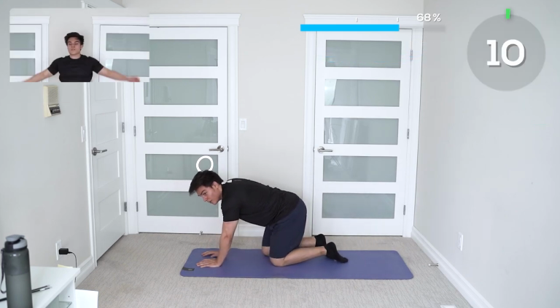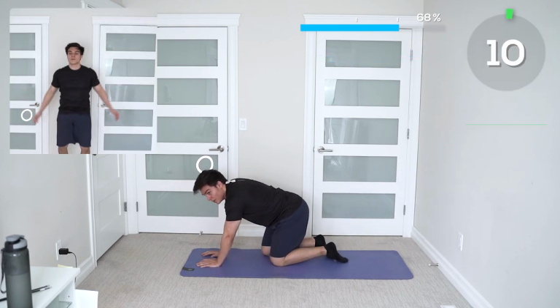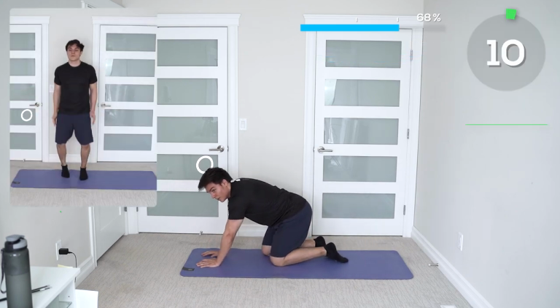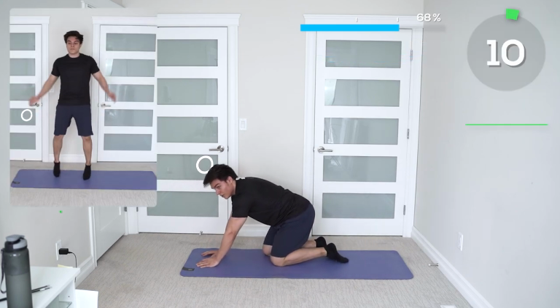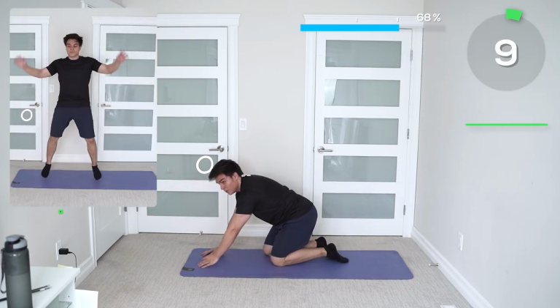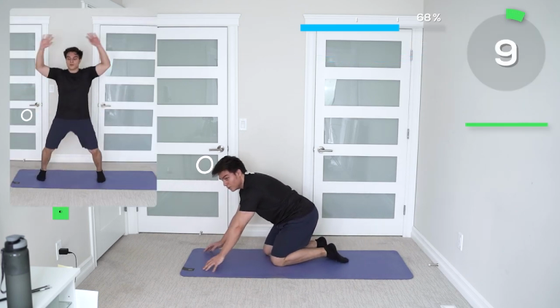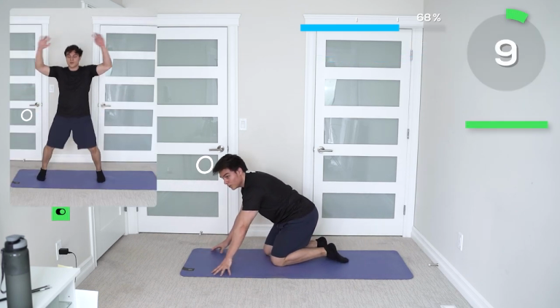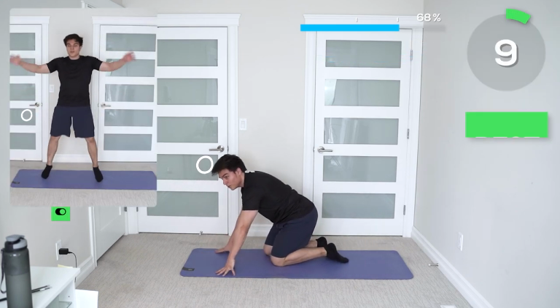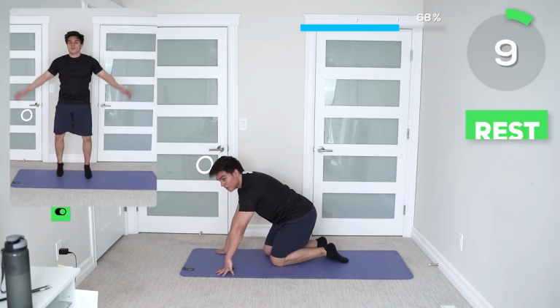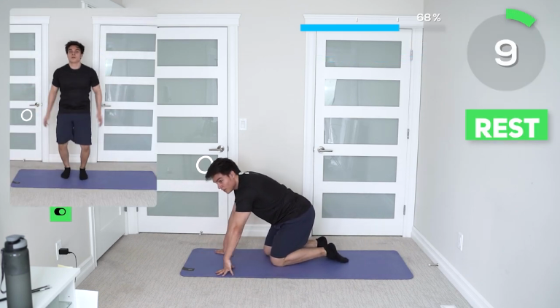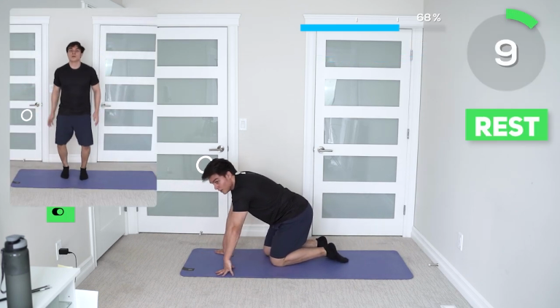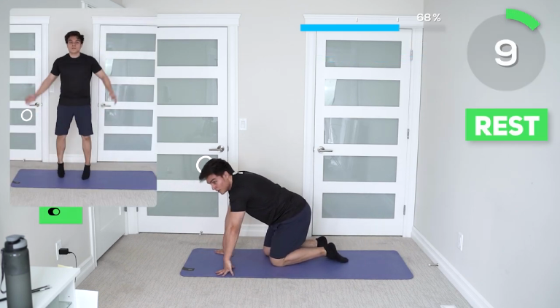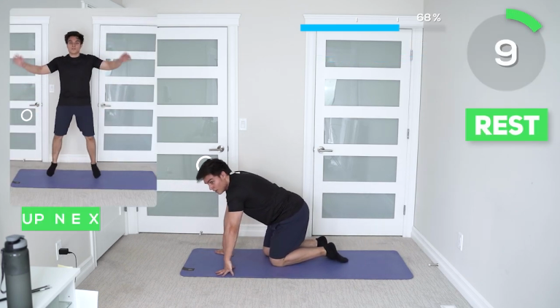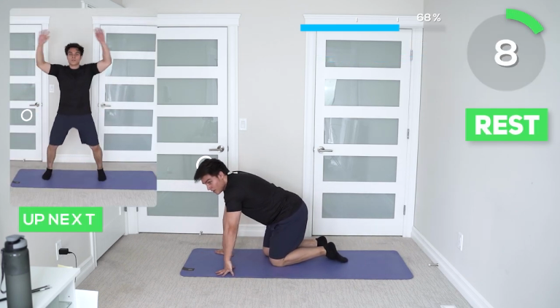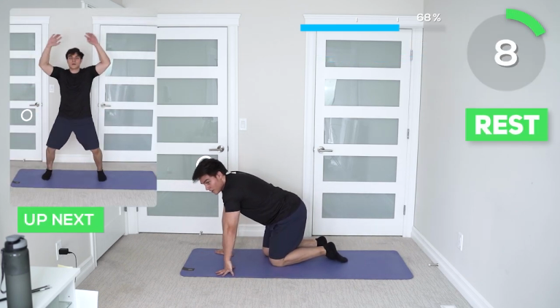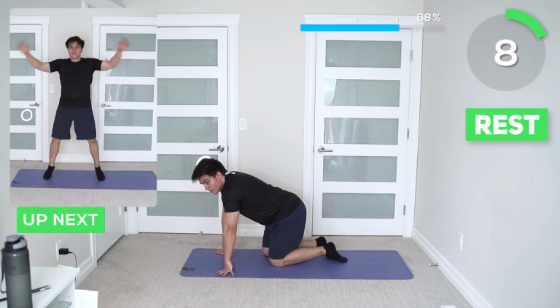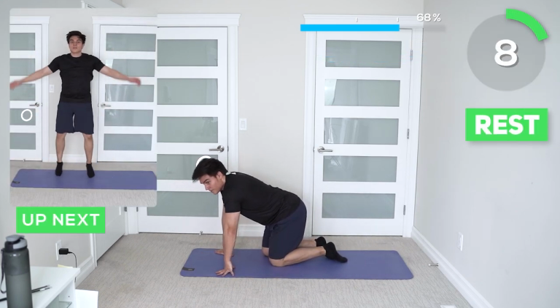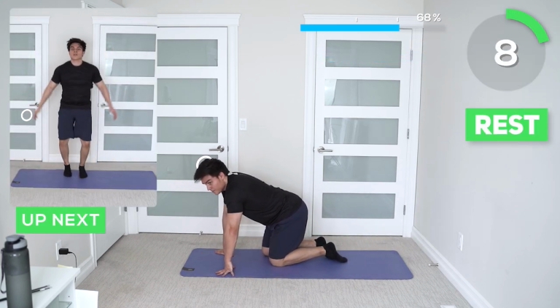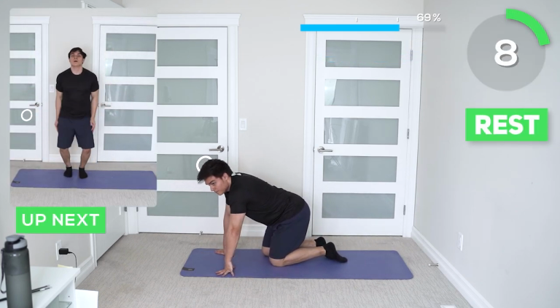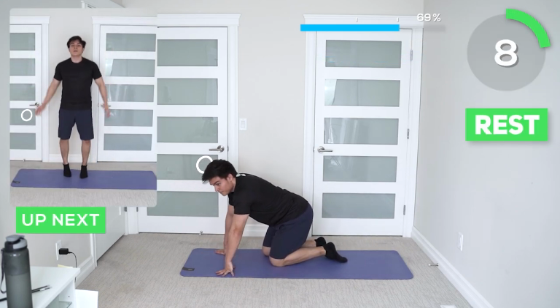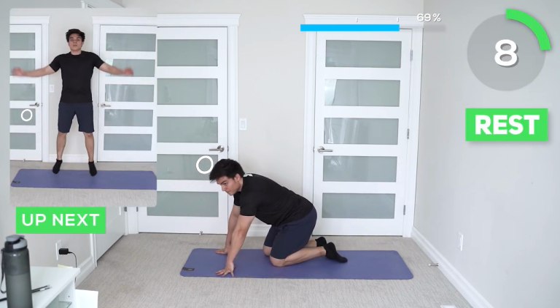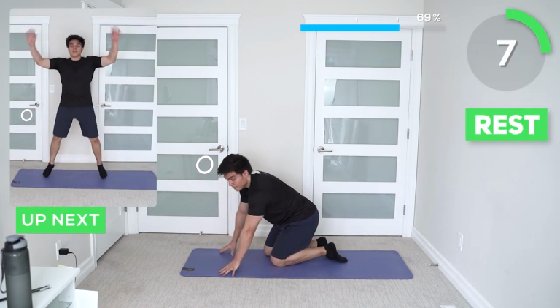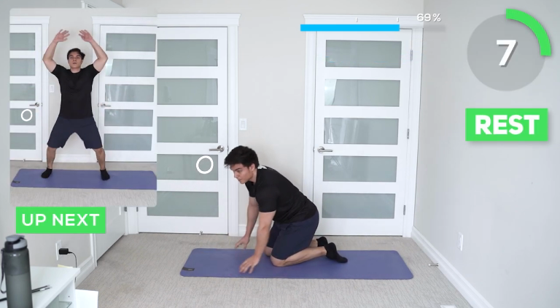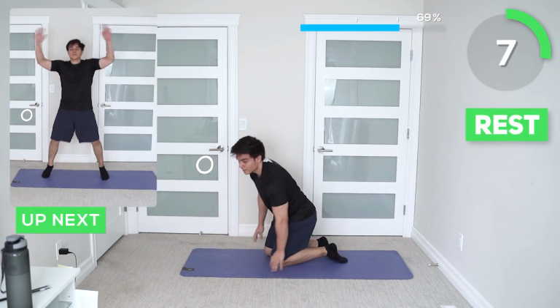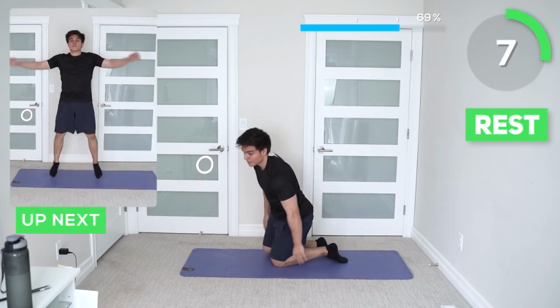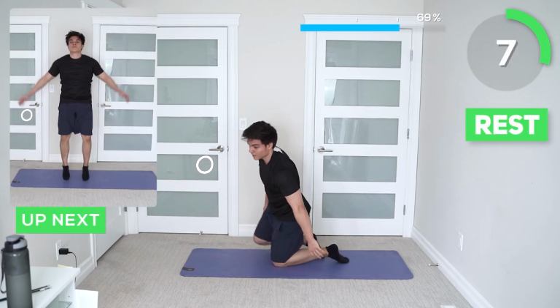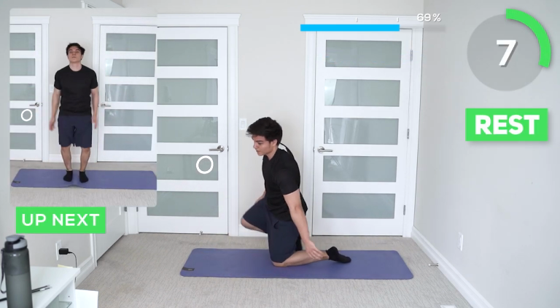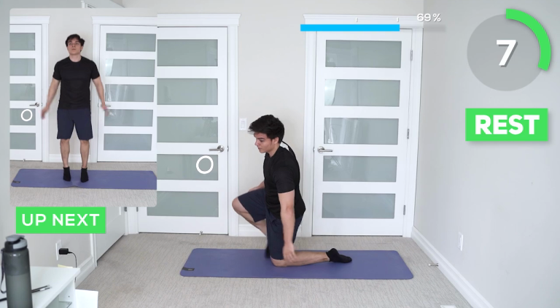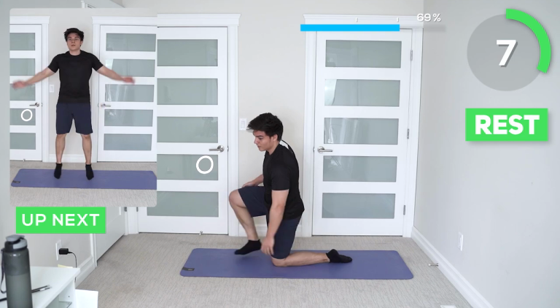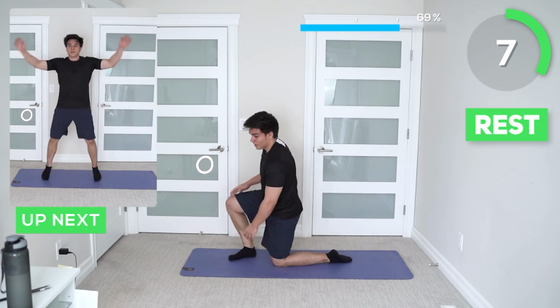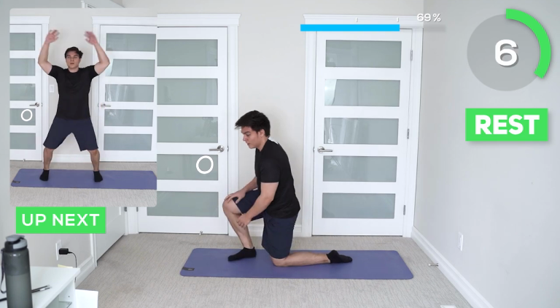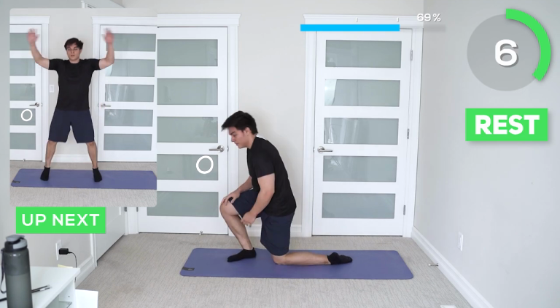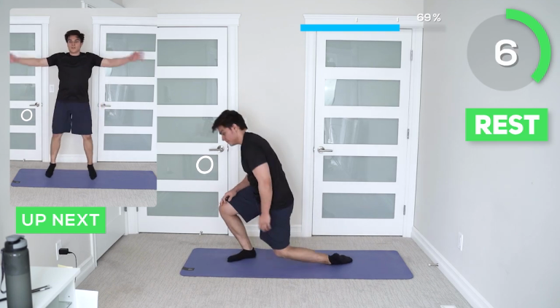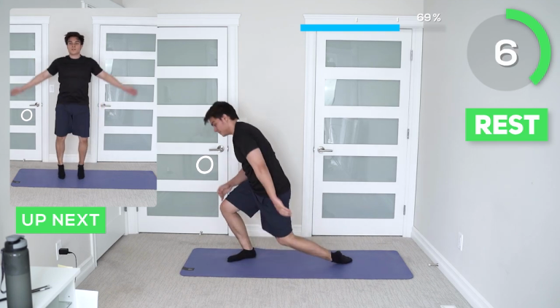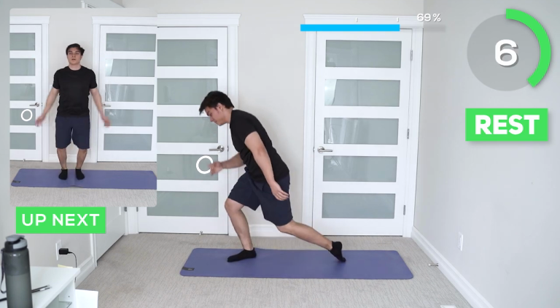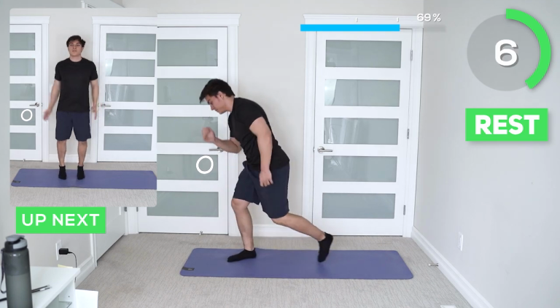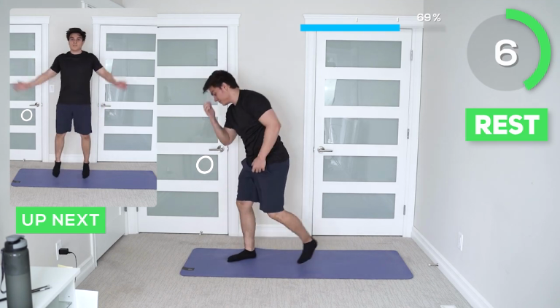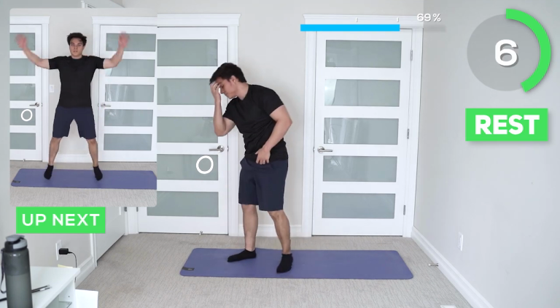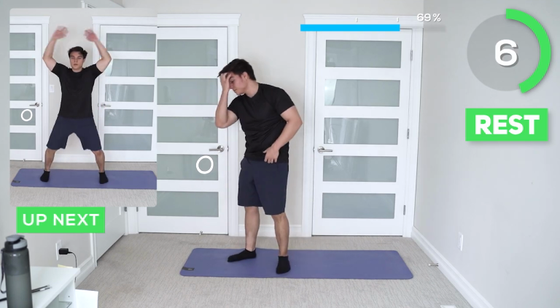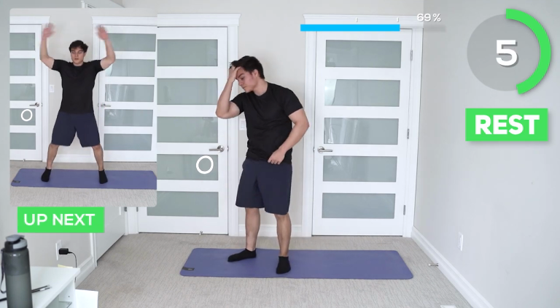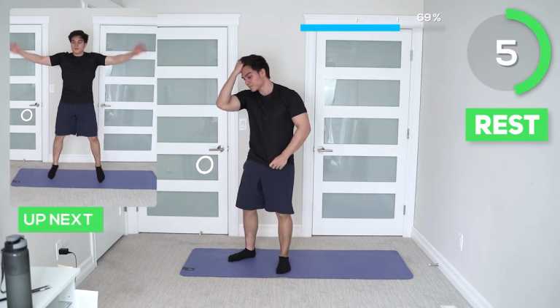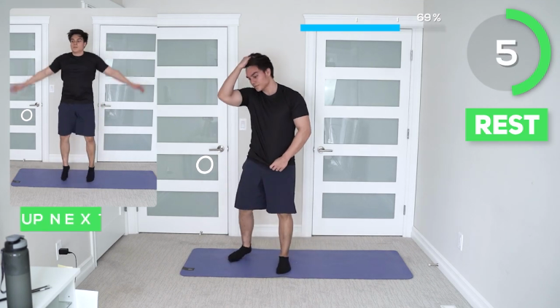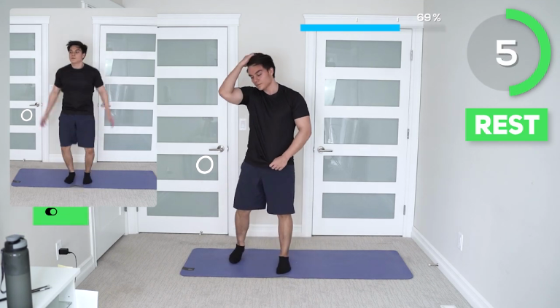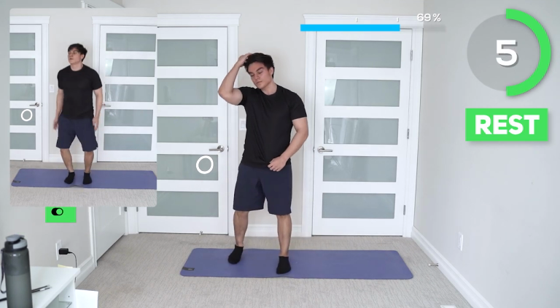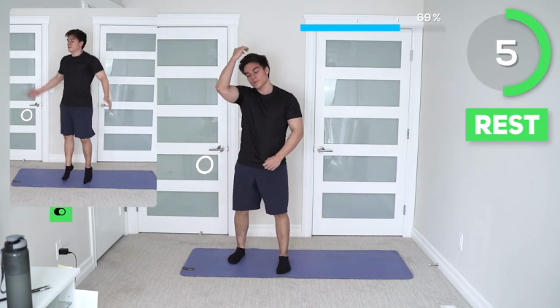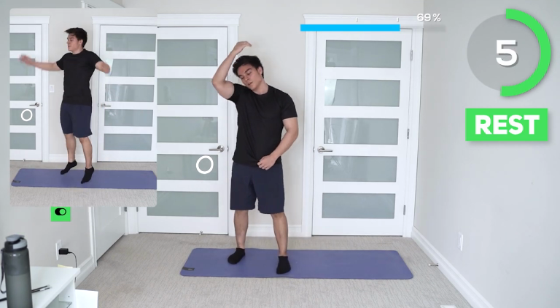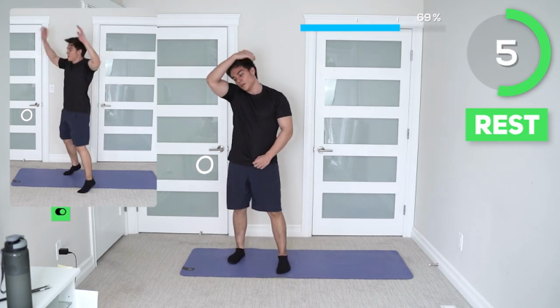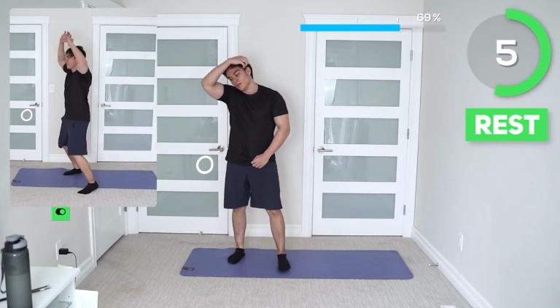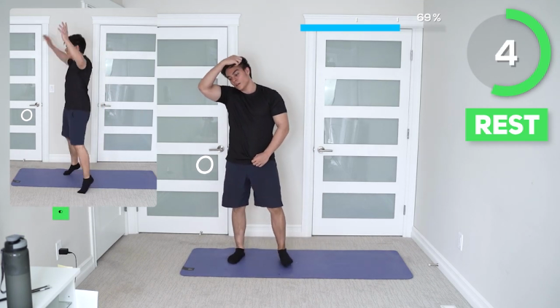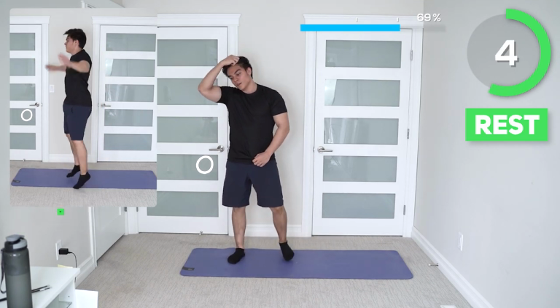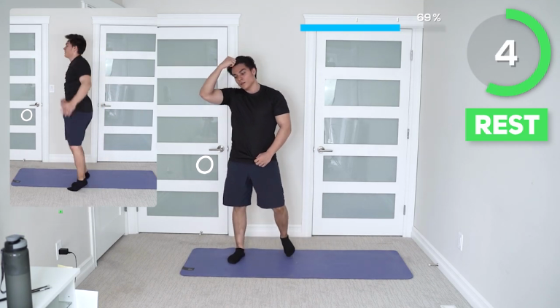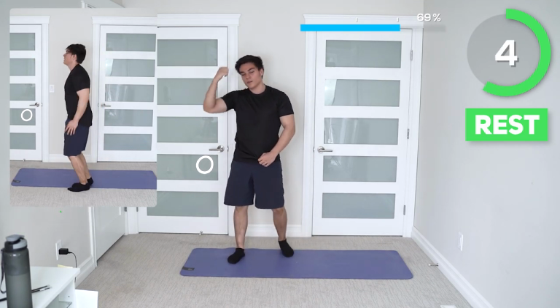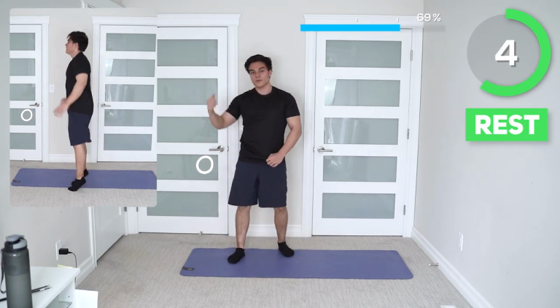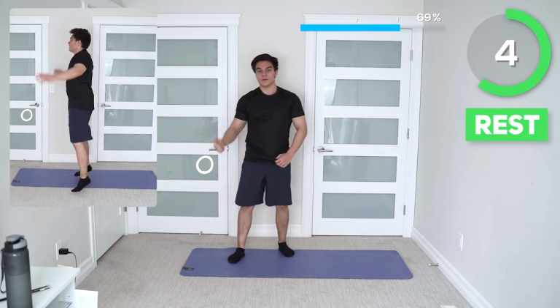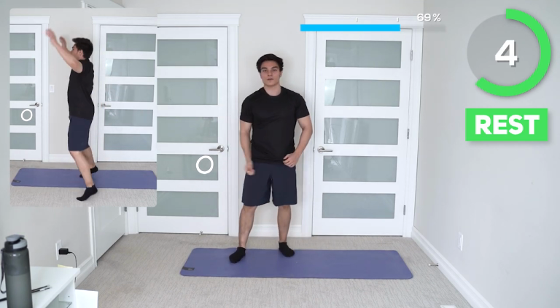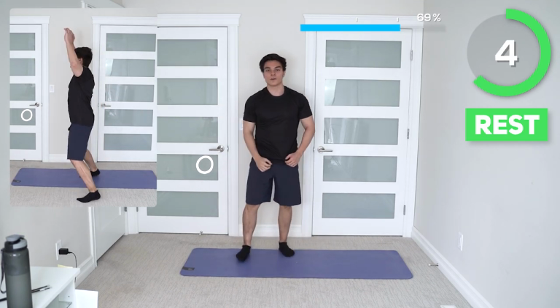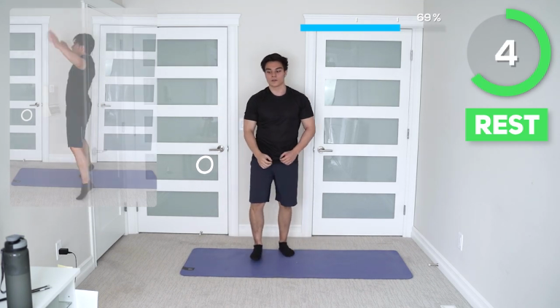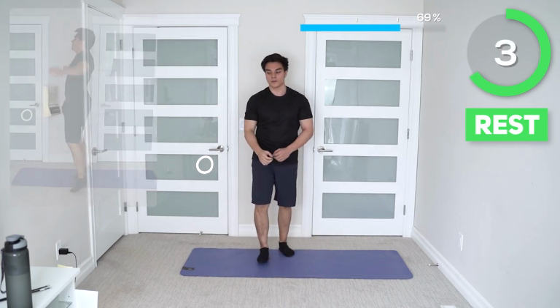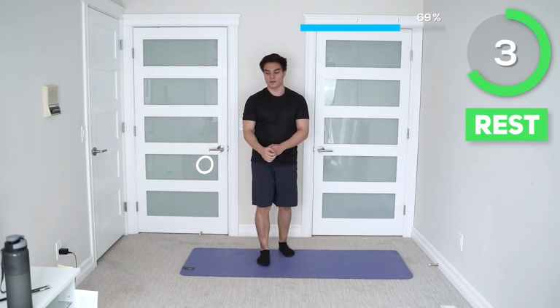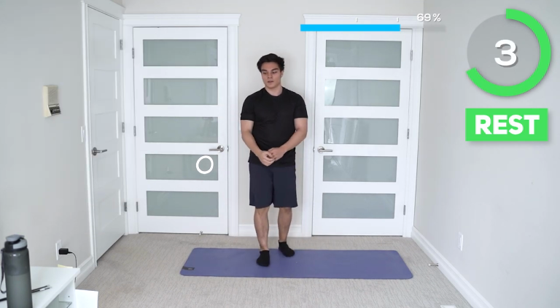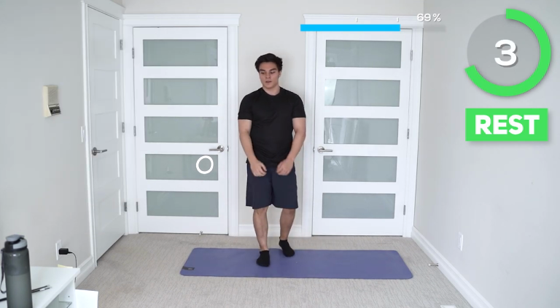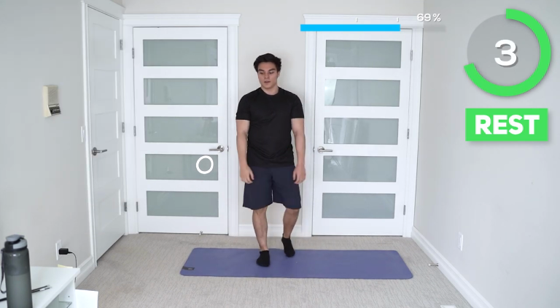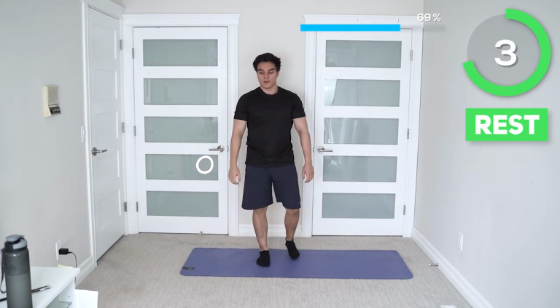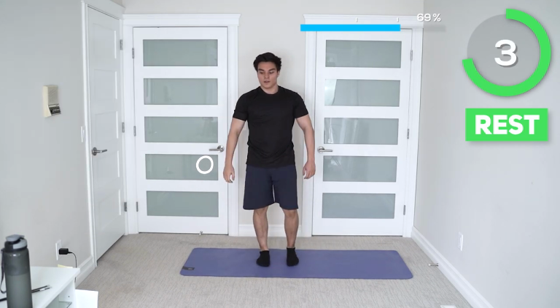Next up we got jumping jacks. Jumping jacks are pretty straightforward. If you want to take out the jumping portion, utilize the lower-impact version.